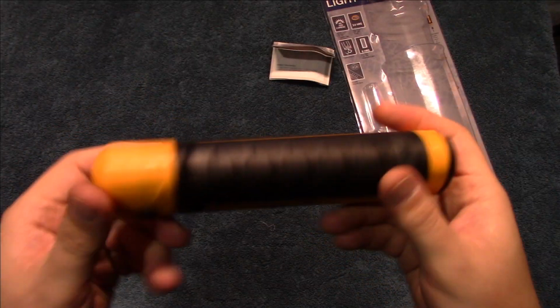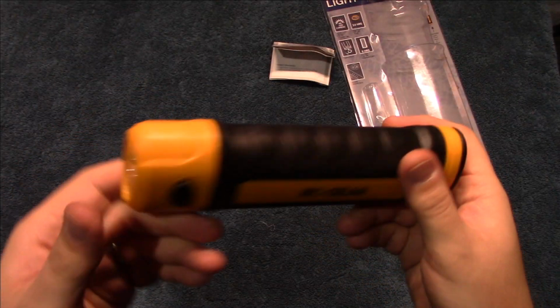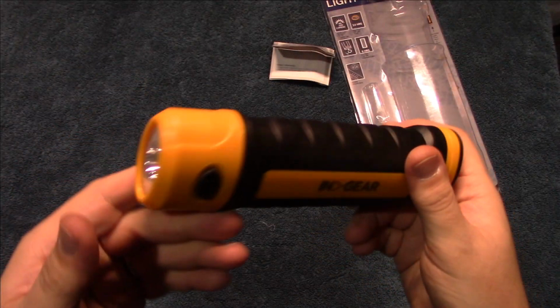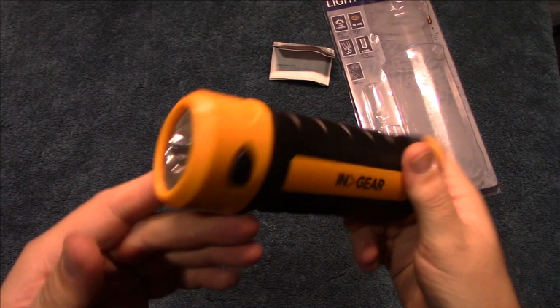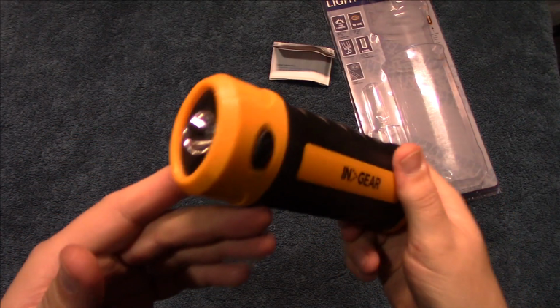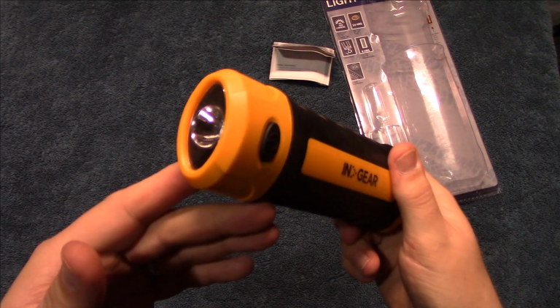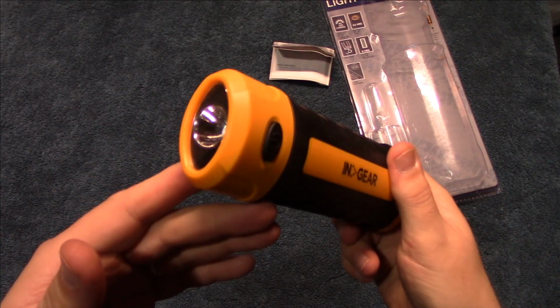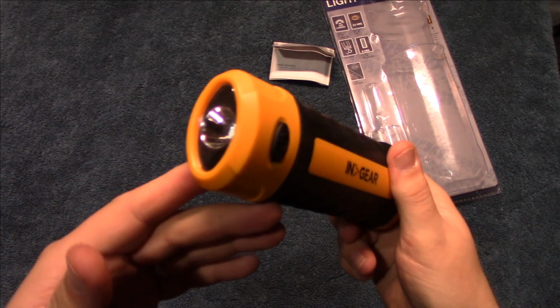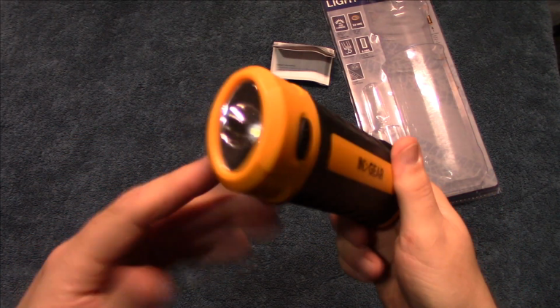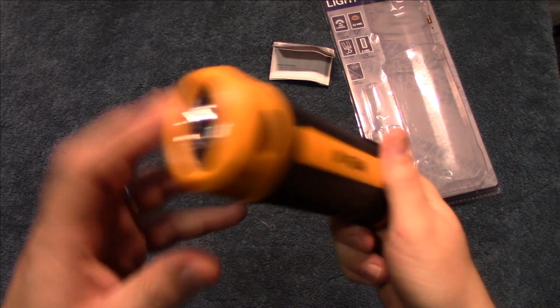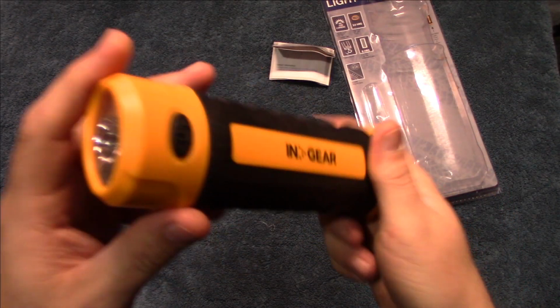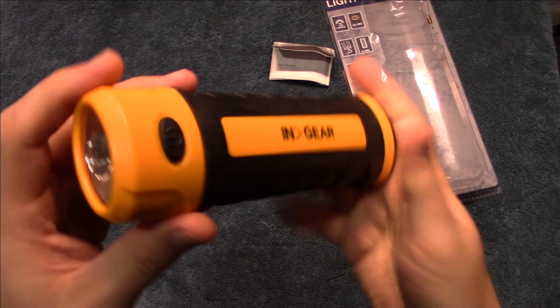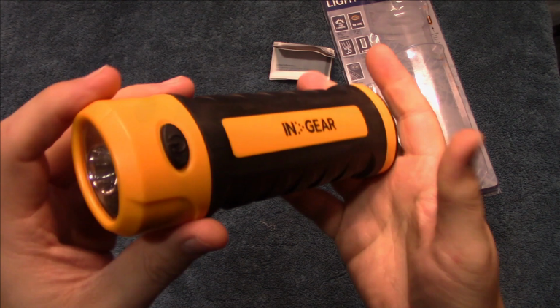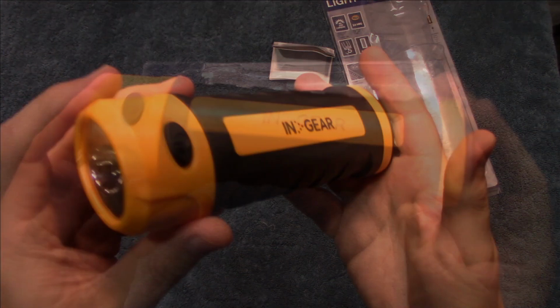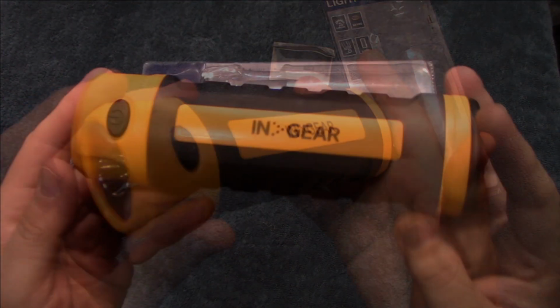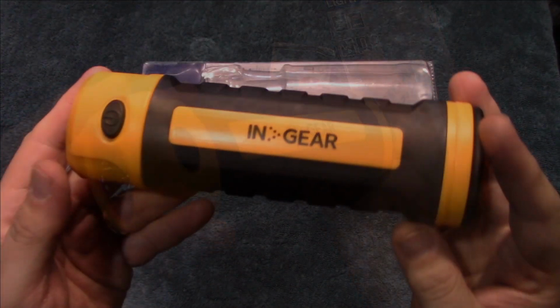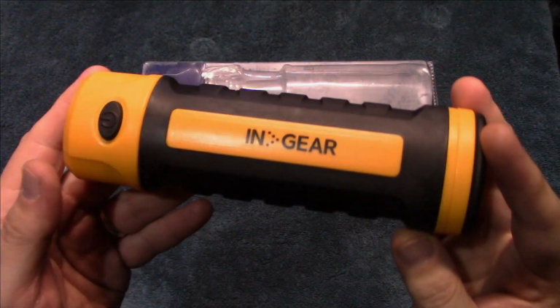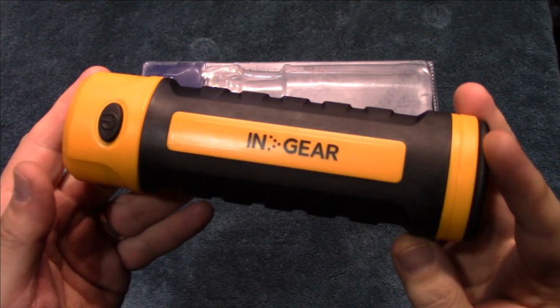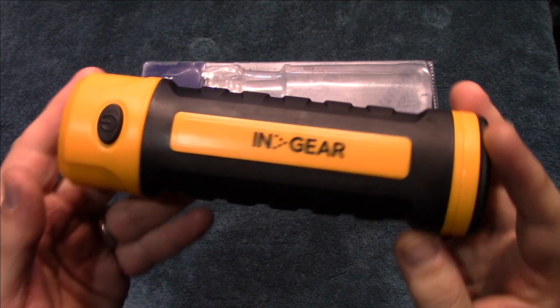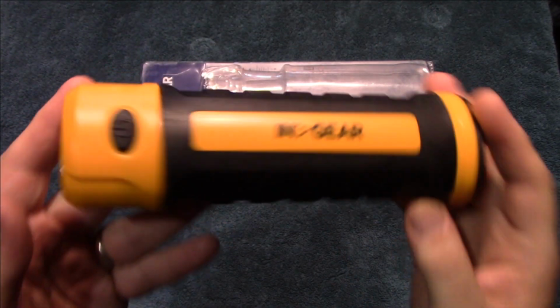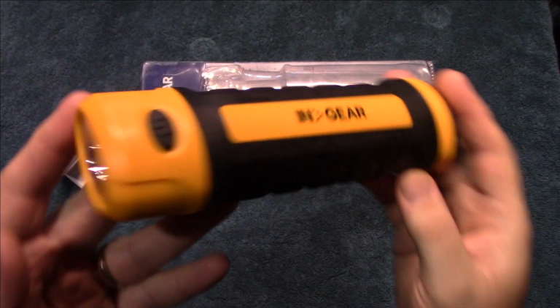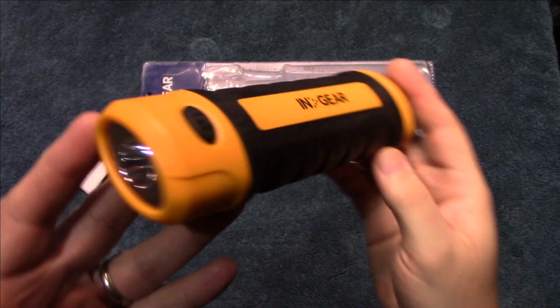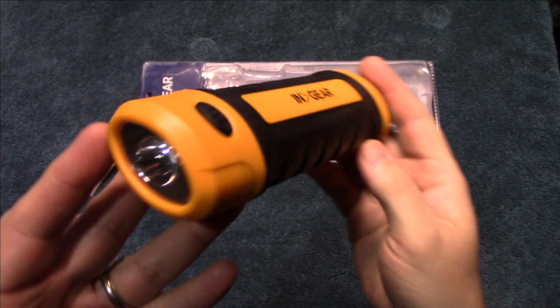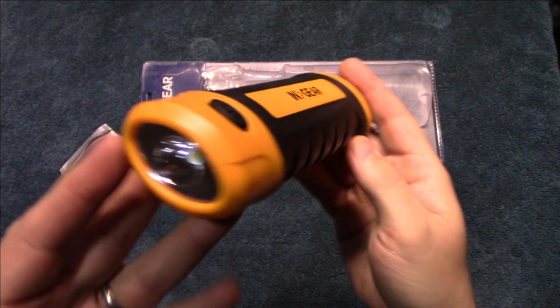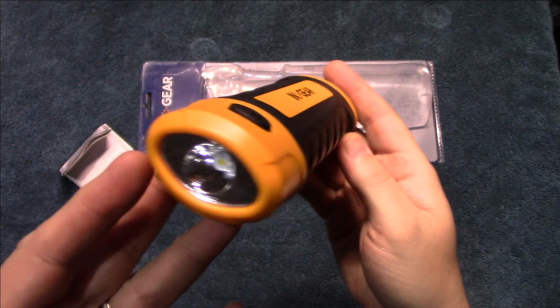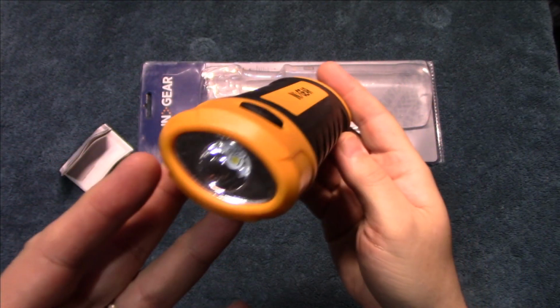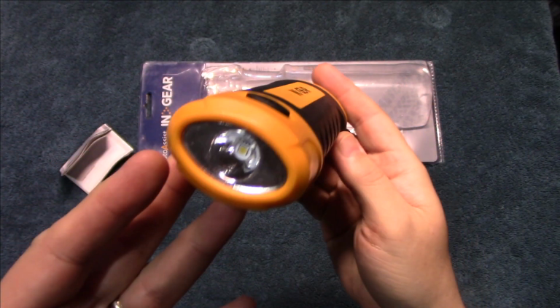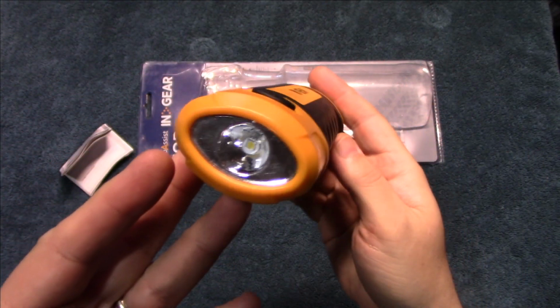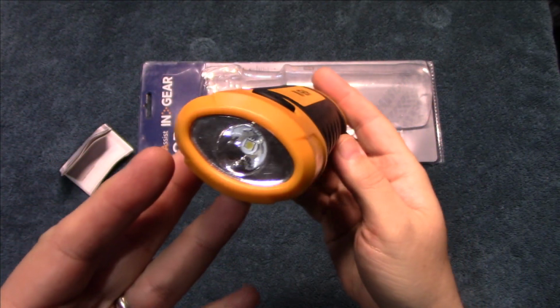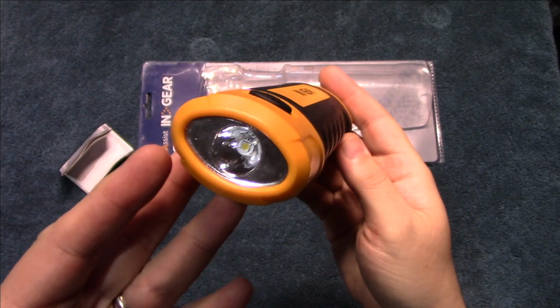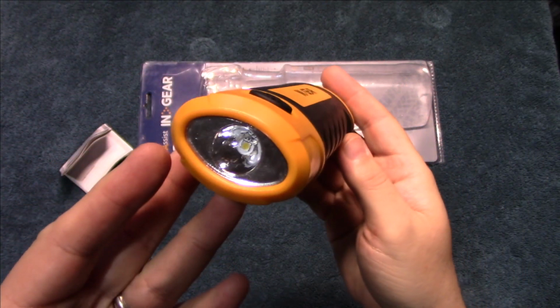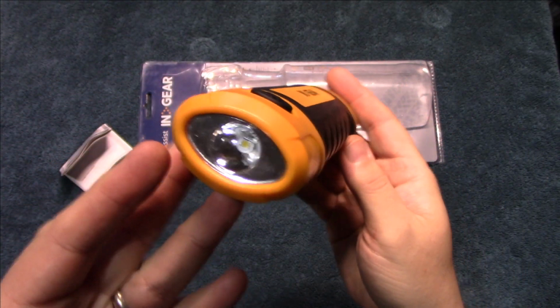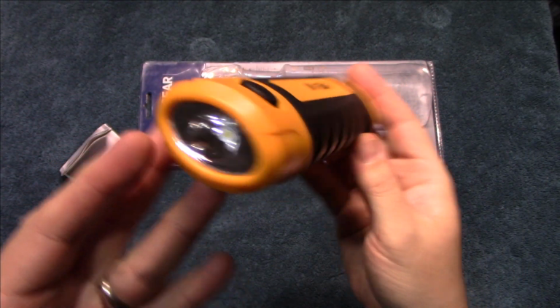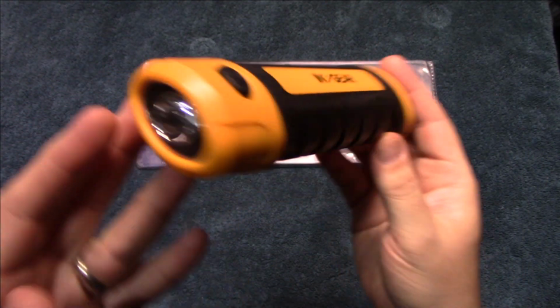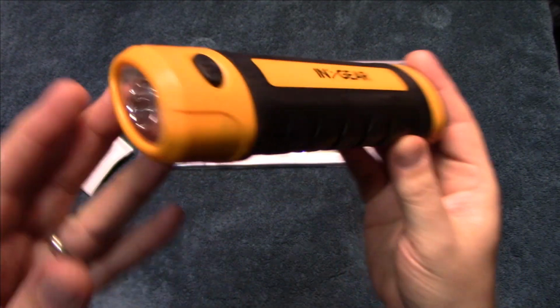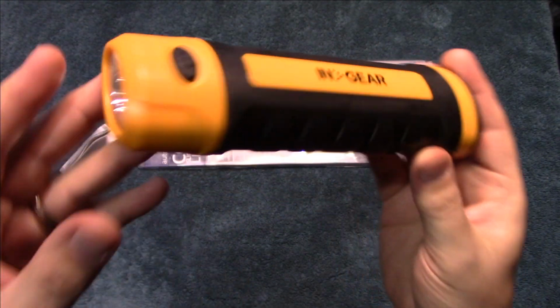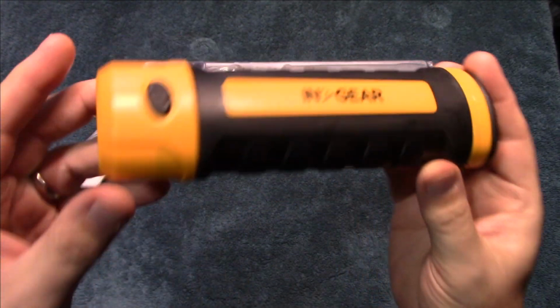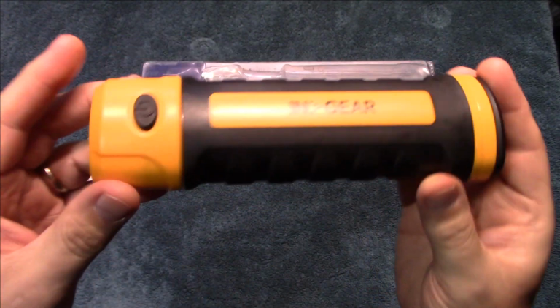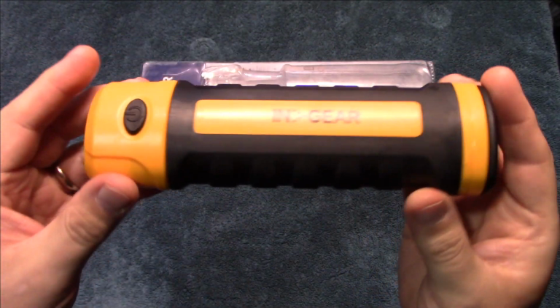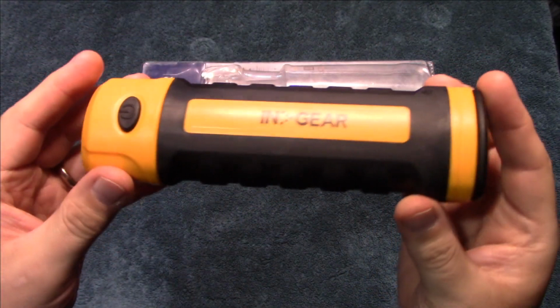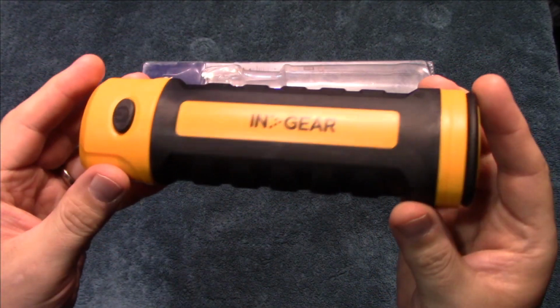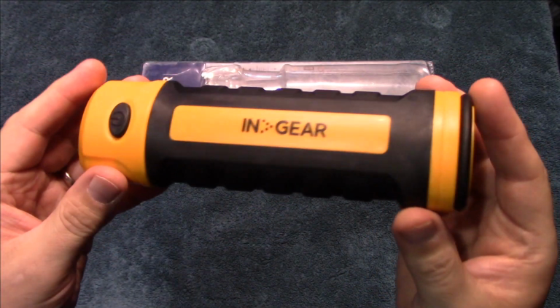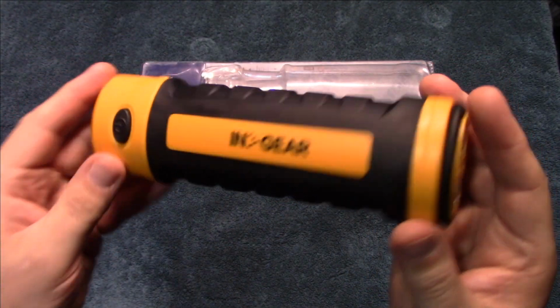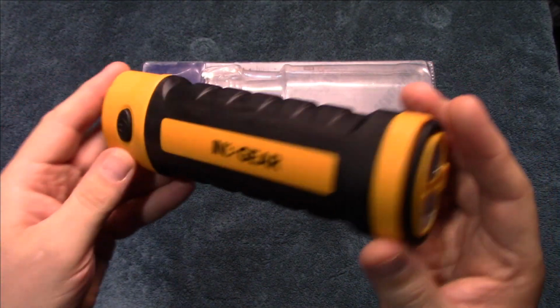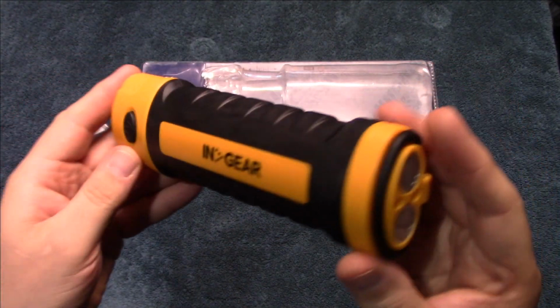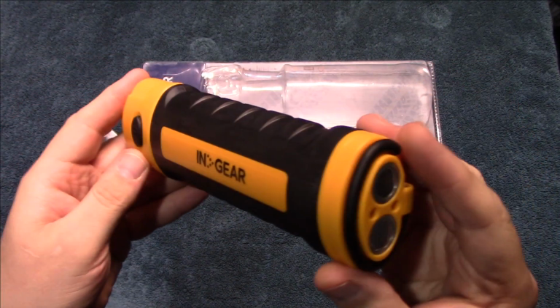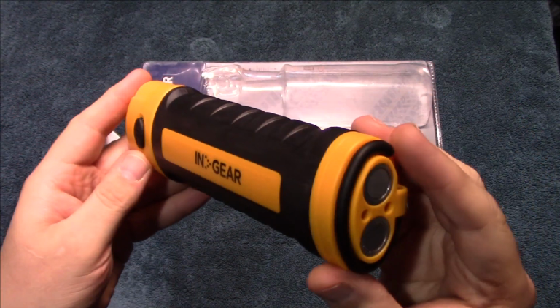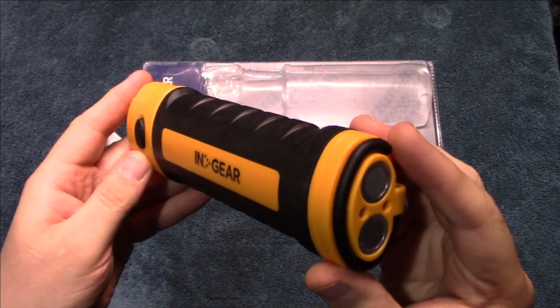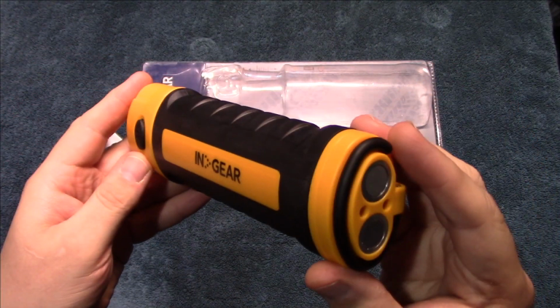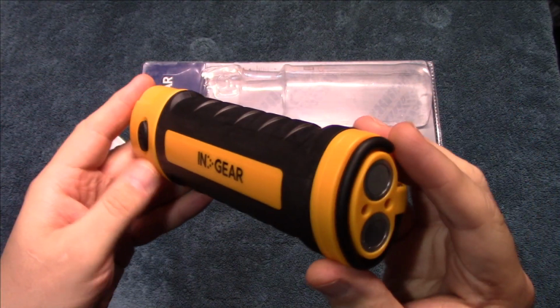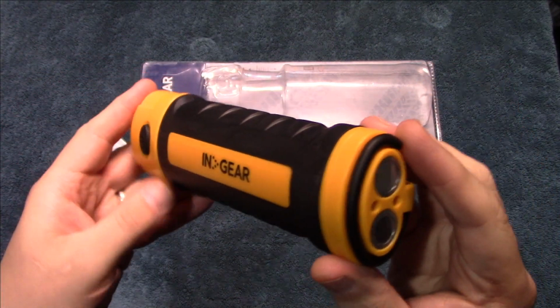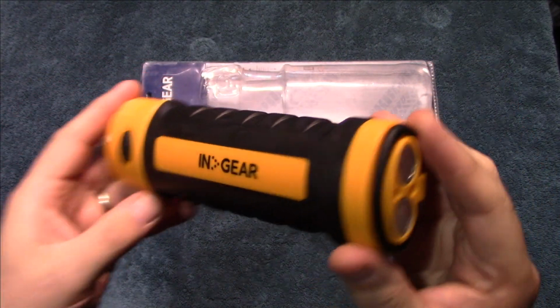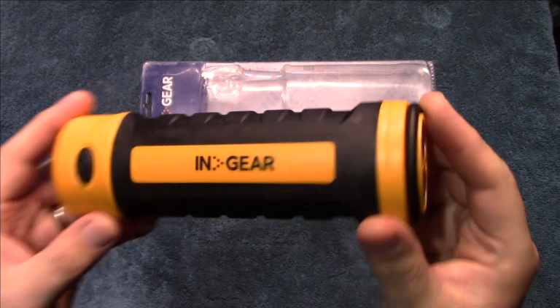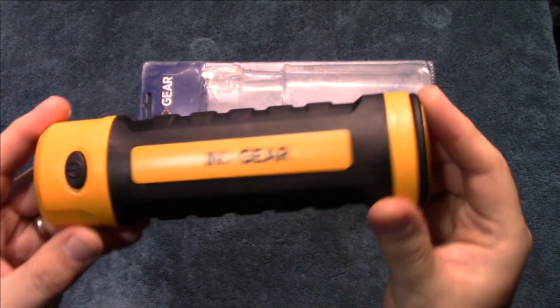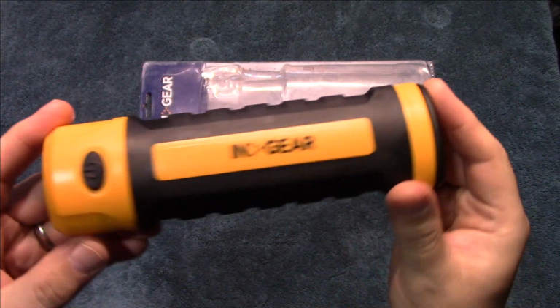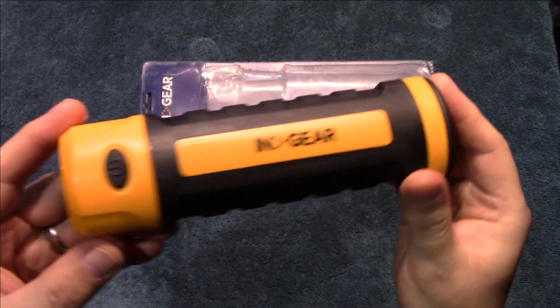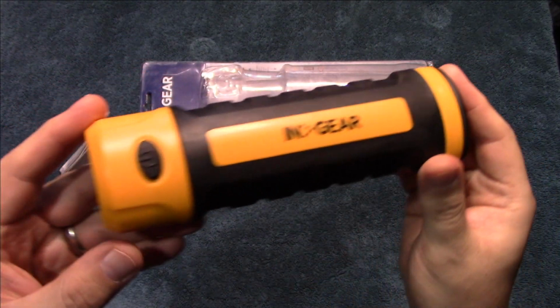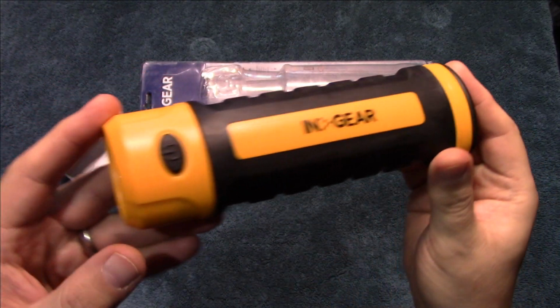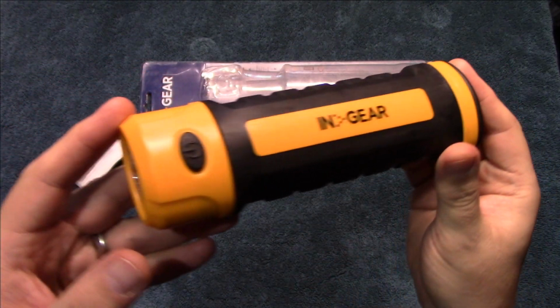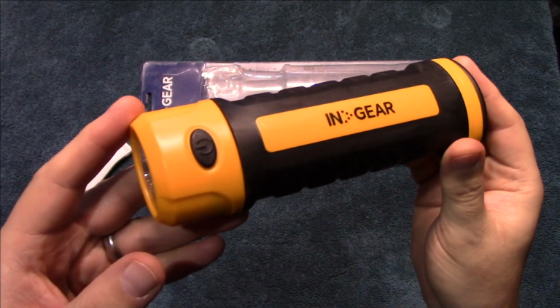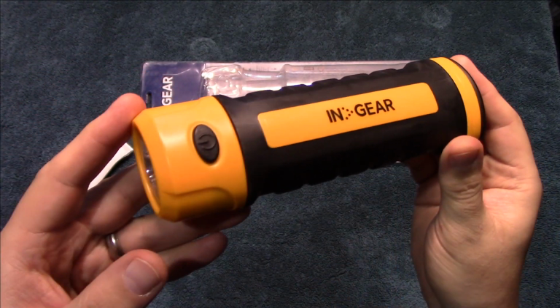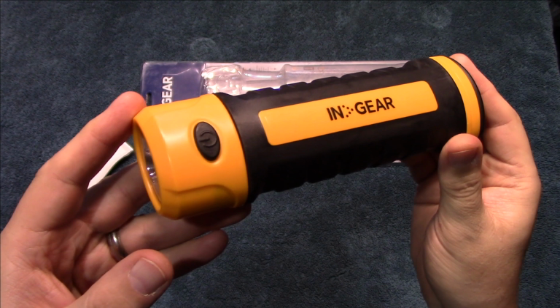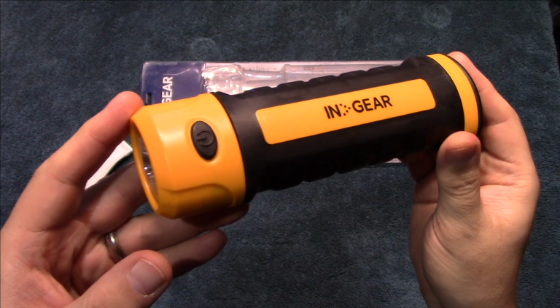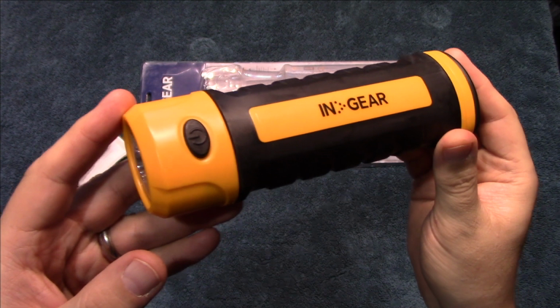The plastic feels rubberized on the sides. Let's go ahead and take this outside and see how it does in the wilderness.